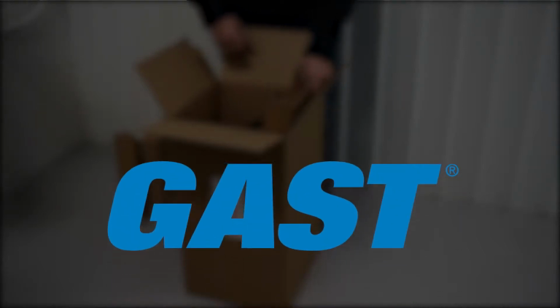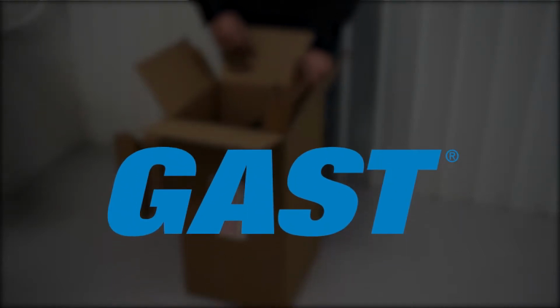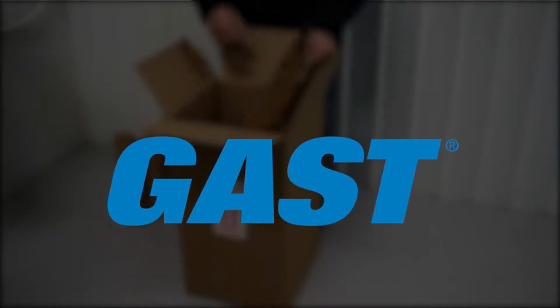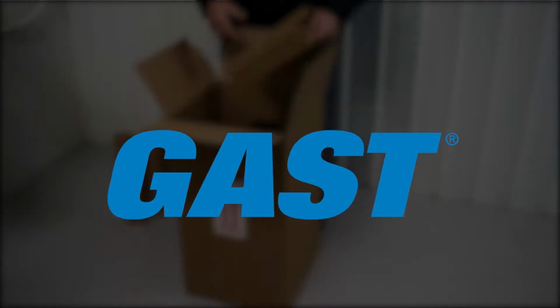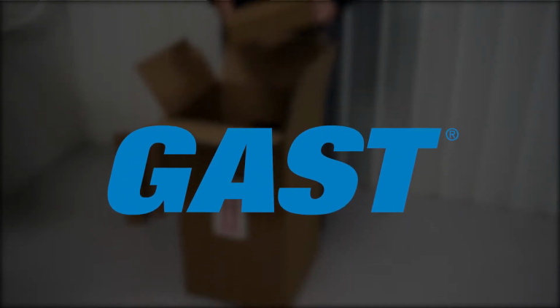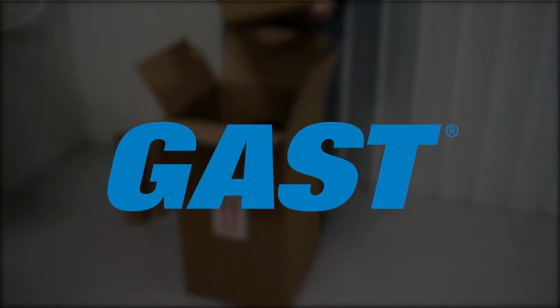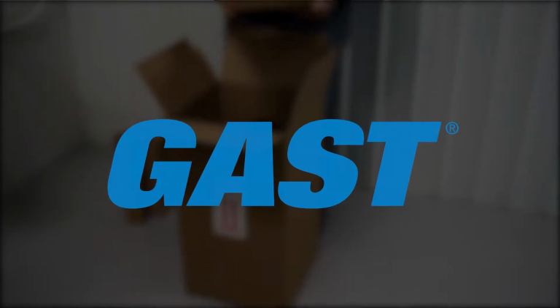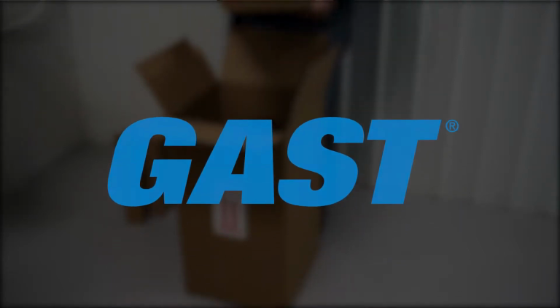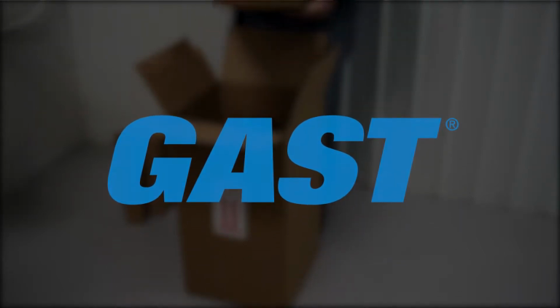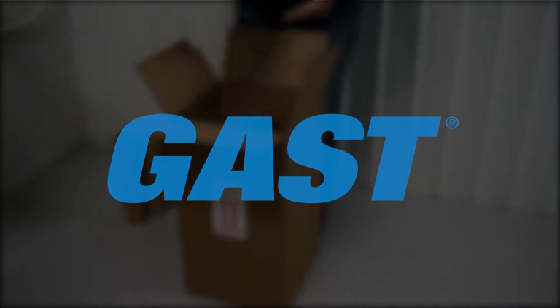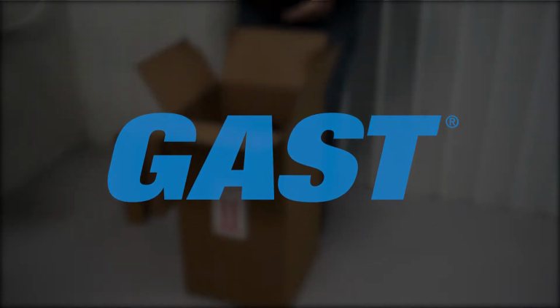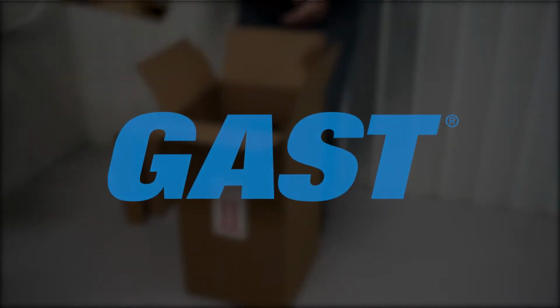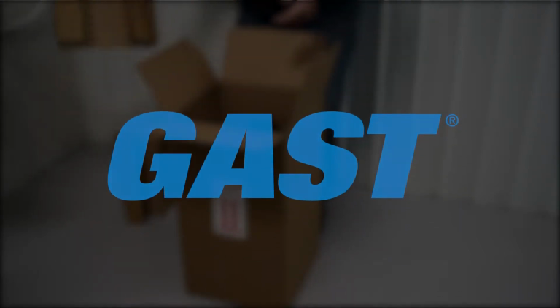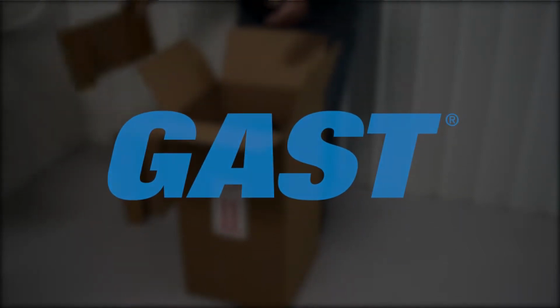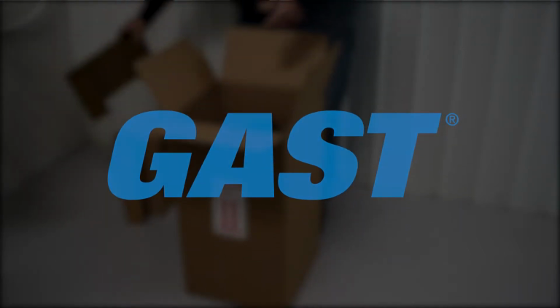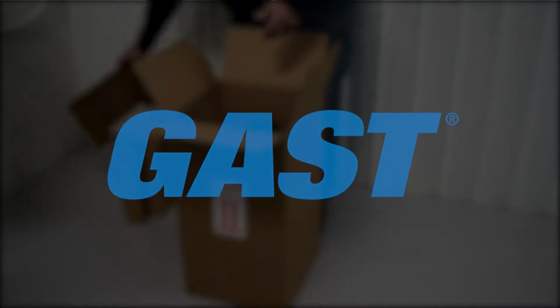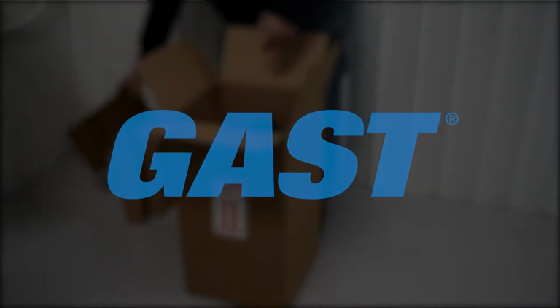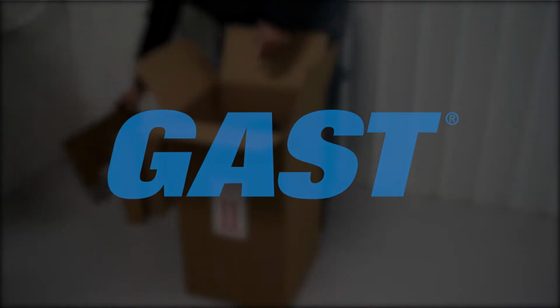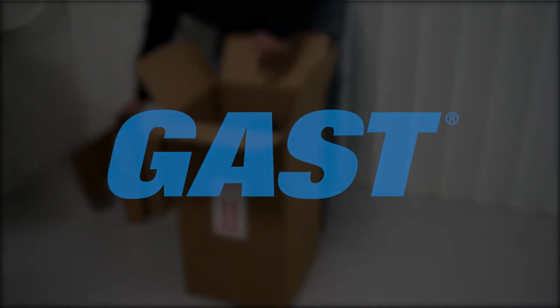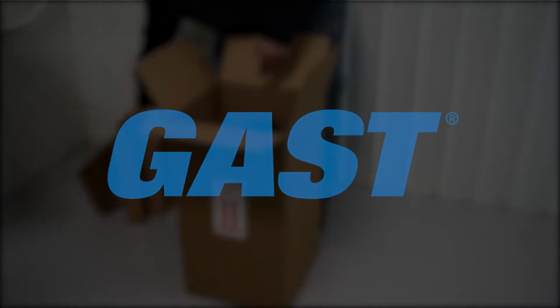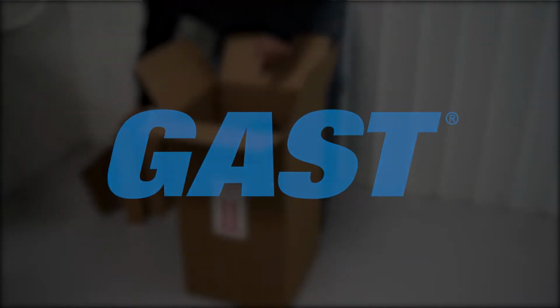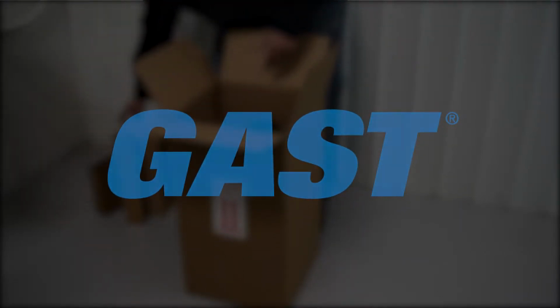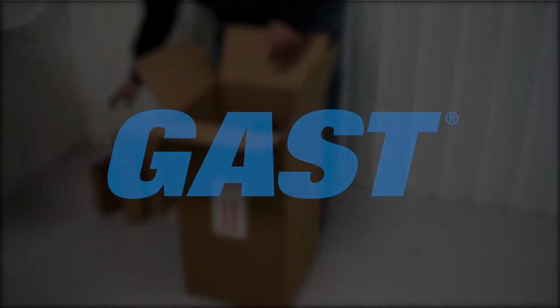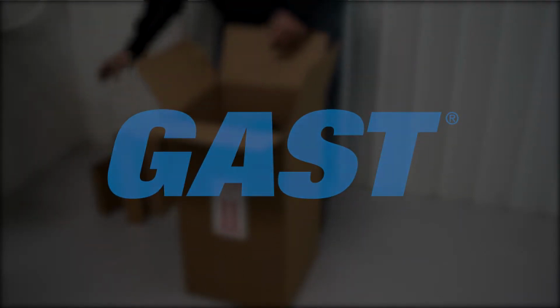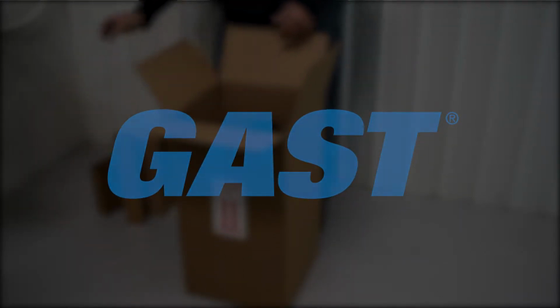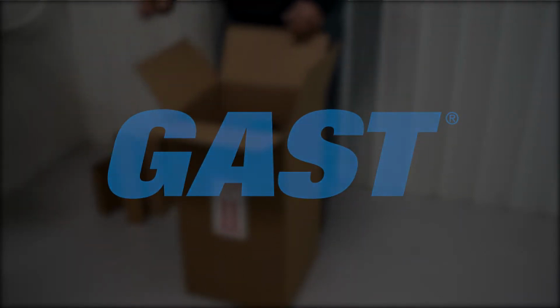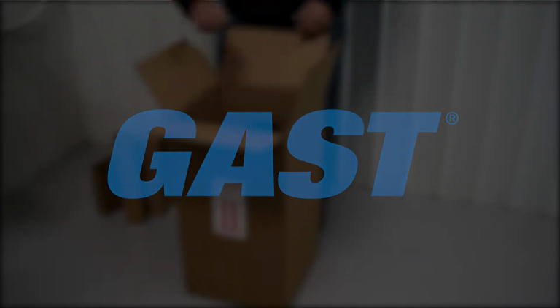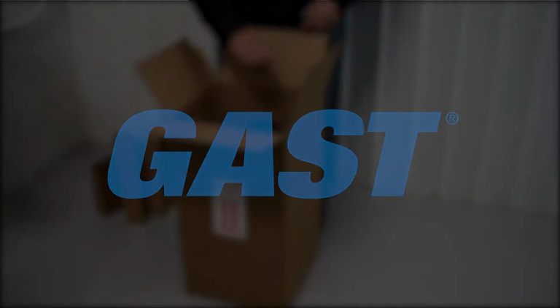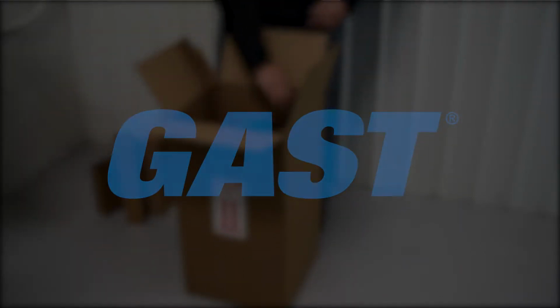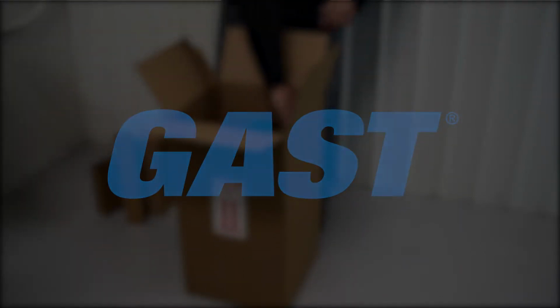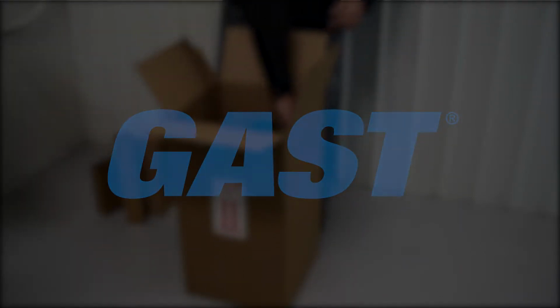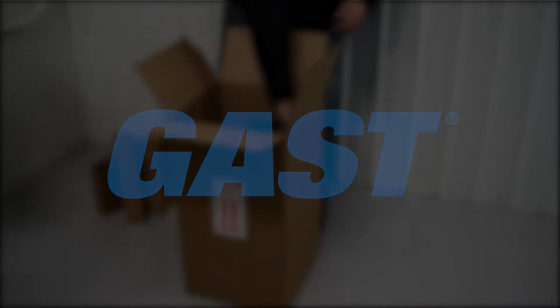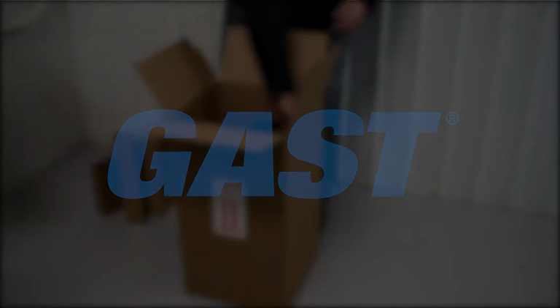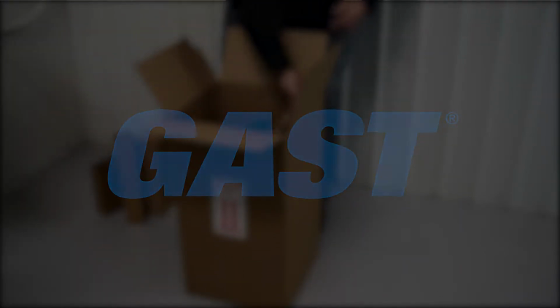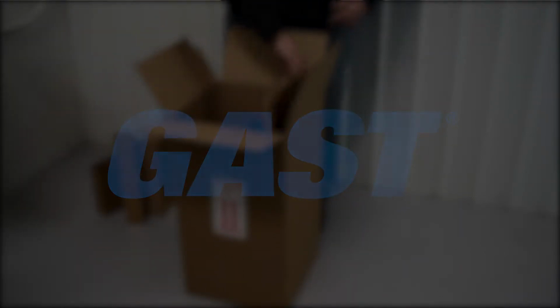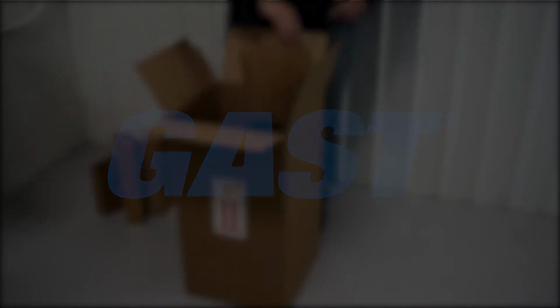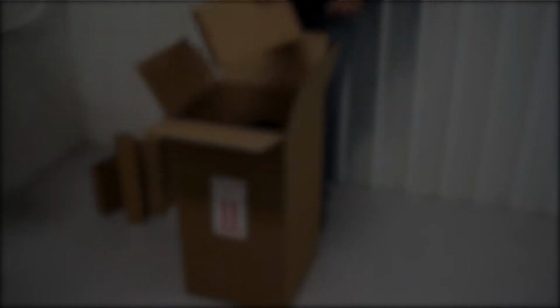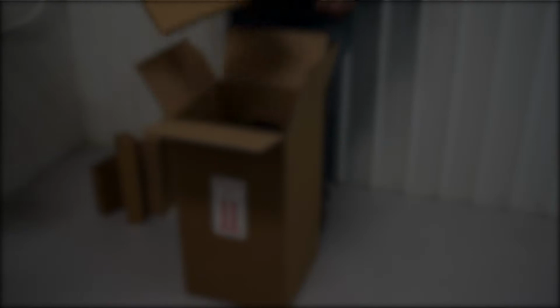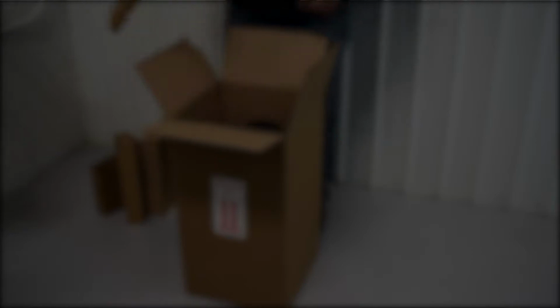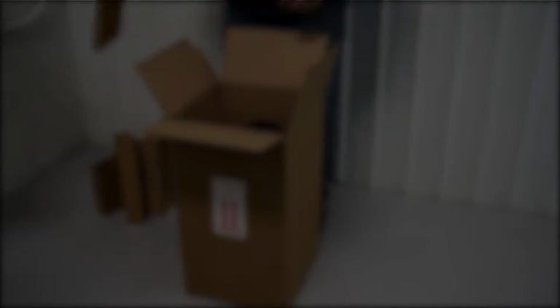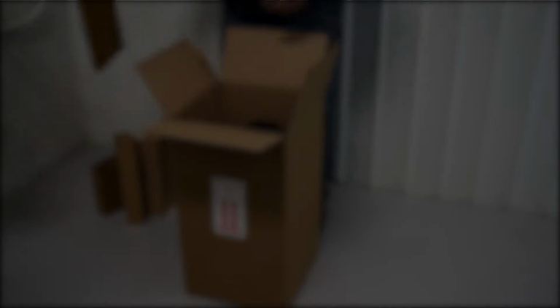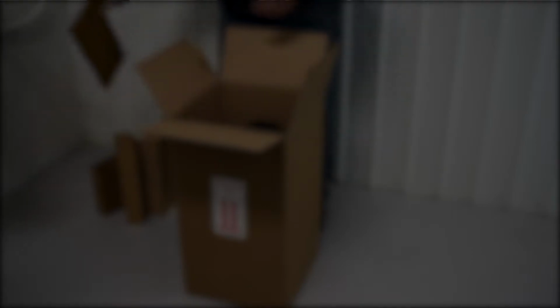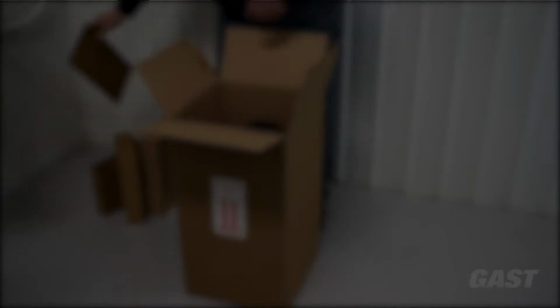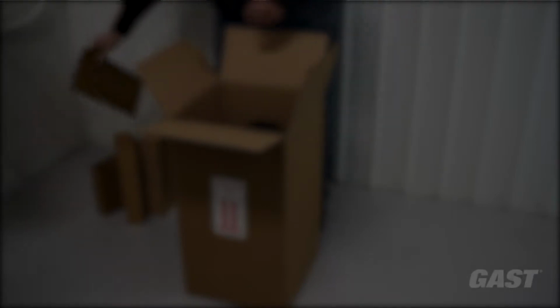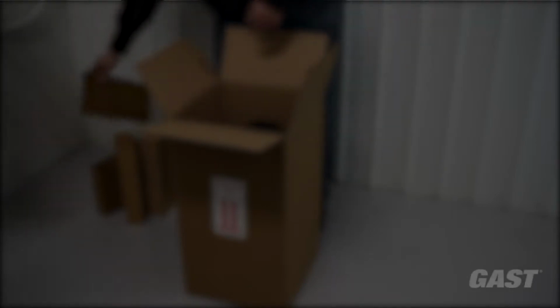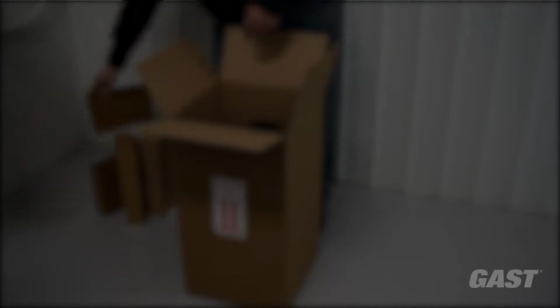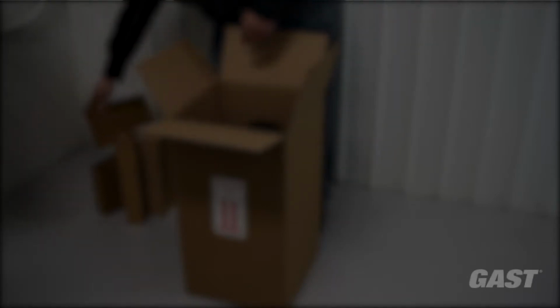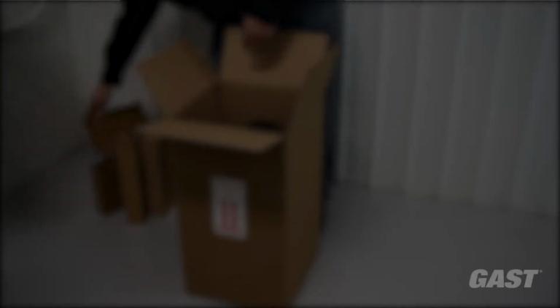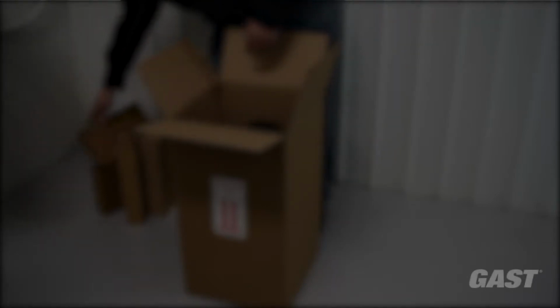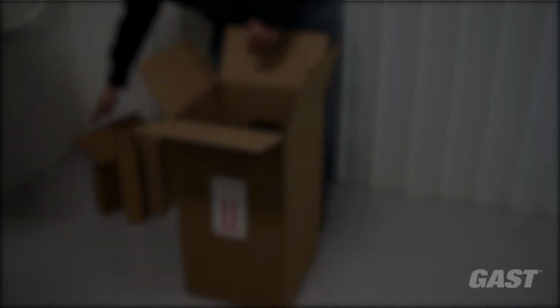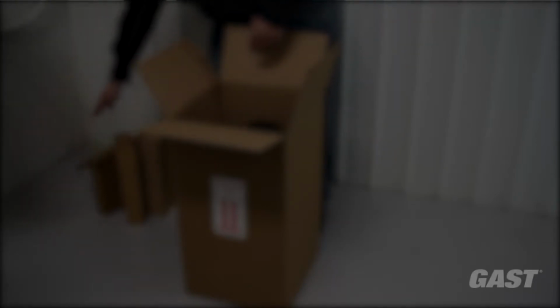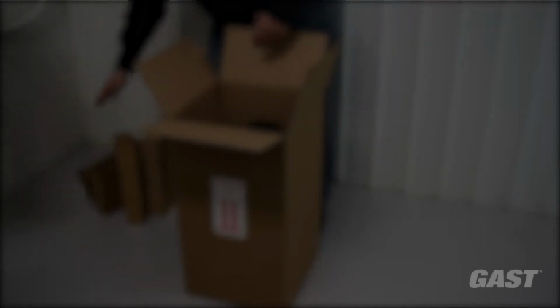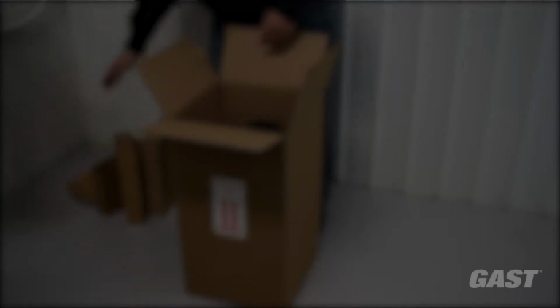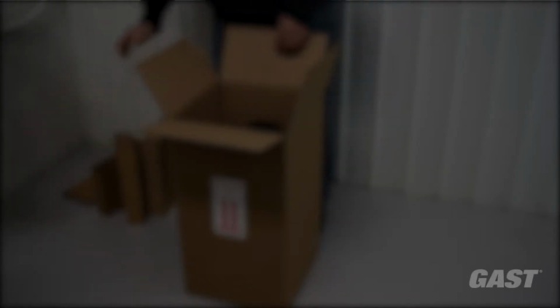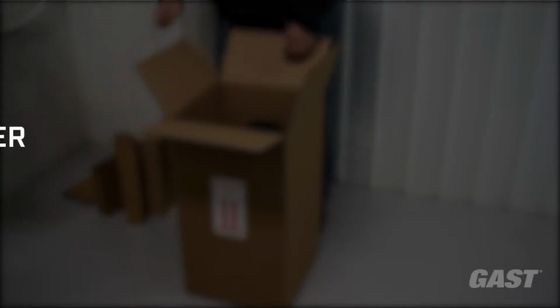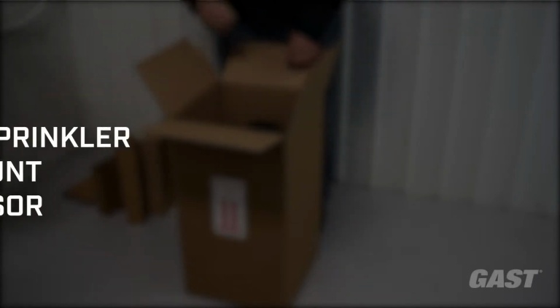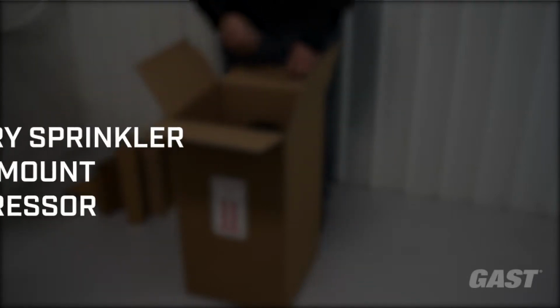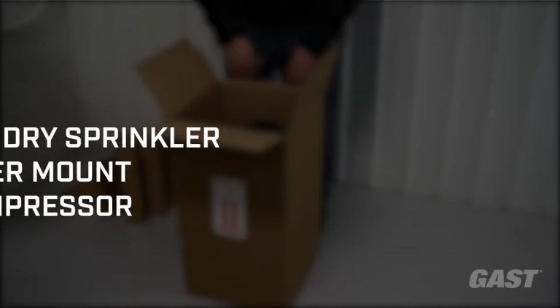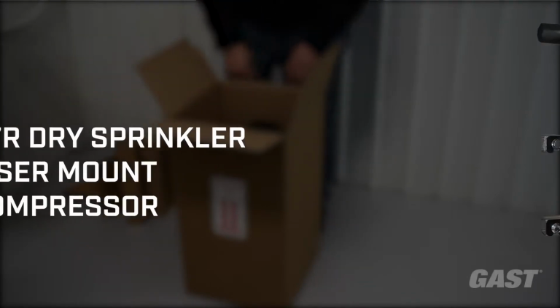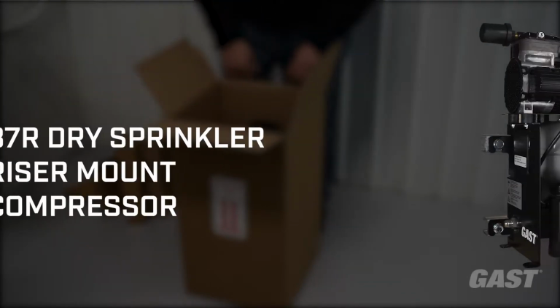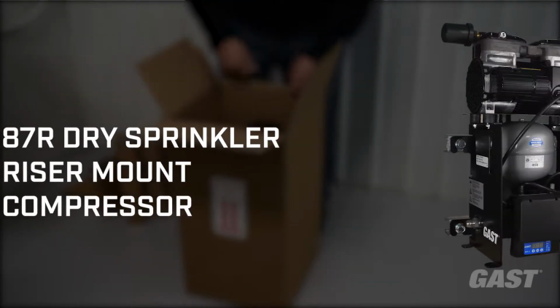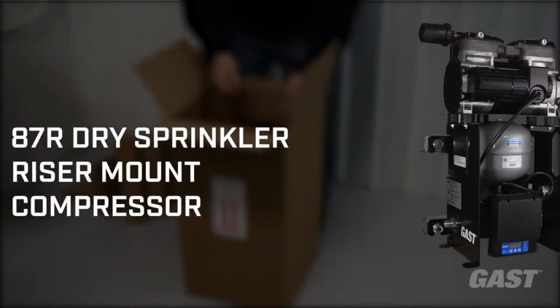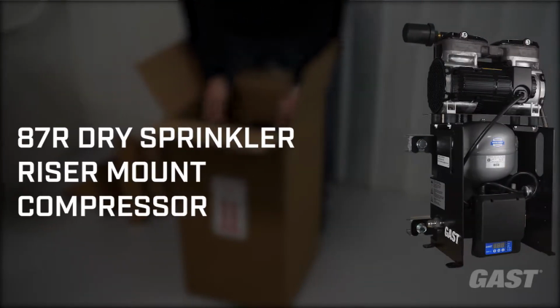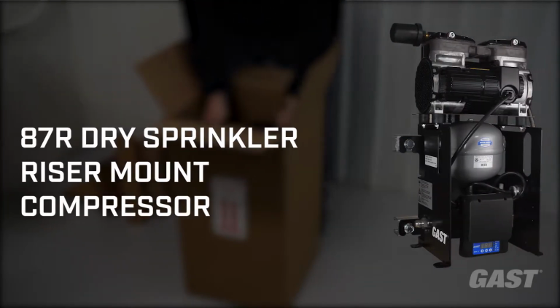Welcome! In this video, we will be showing you how to install the GAST 87R Dry Sprinkler riser mount compressor.